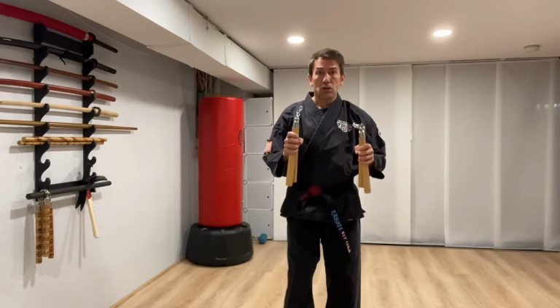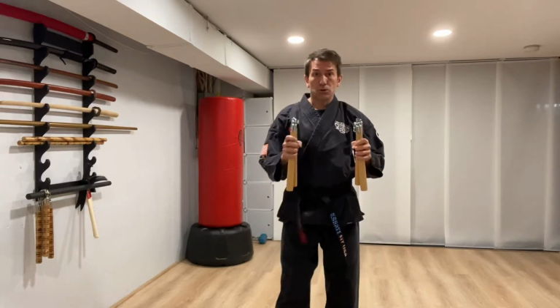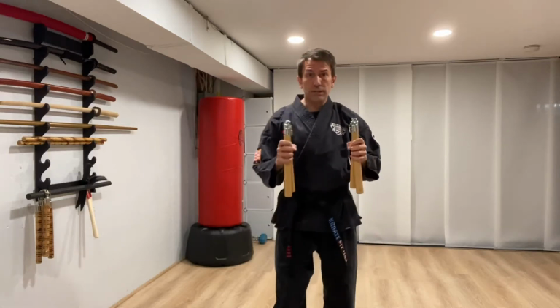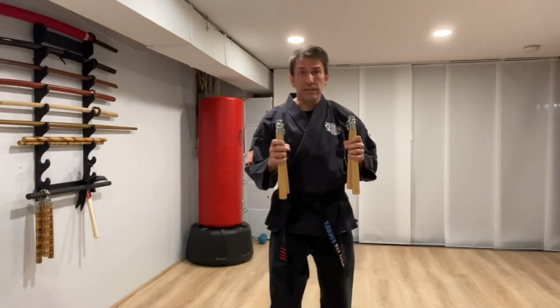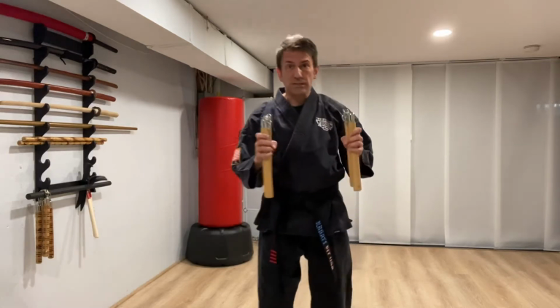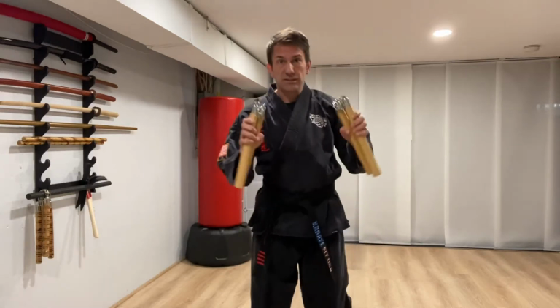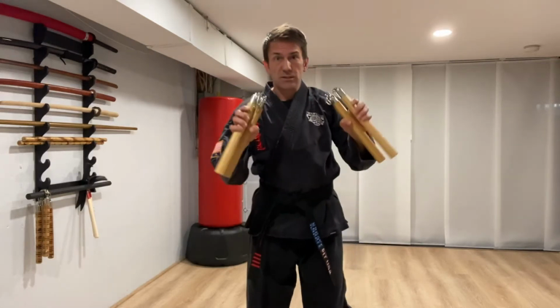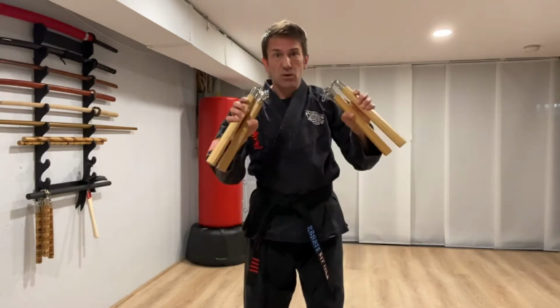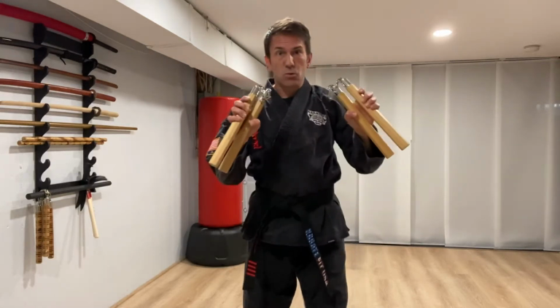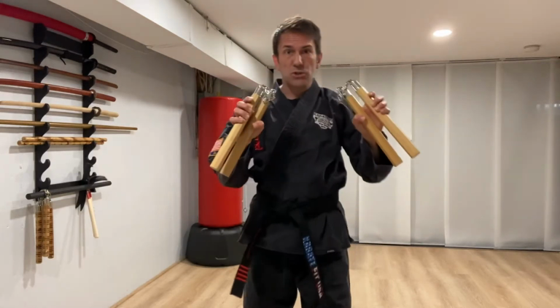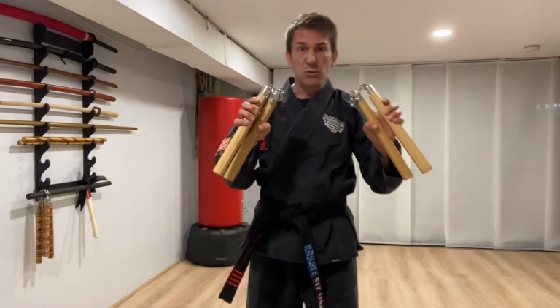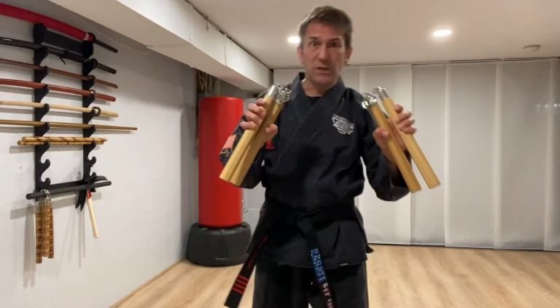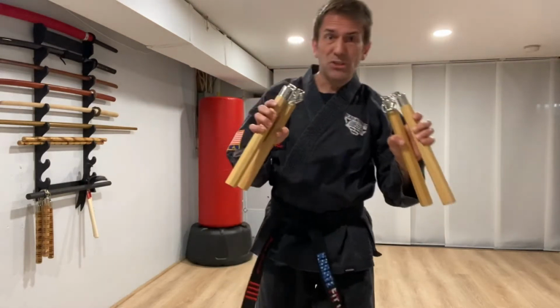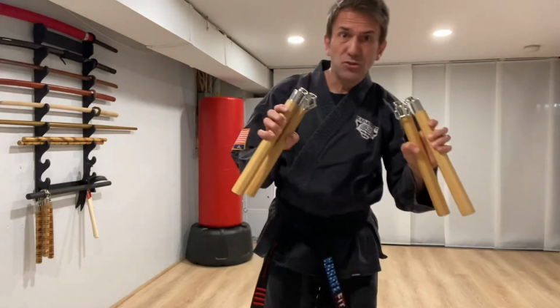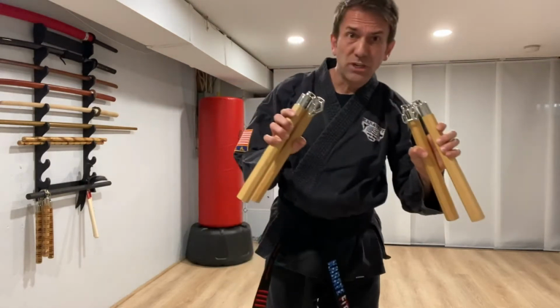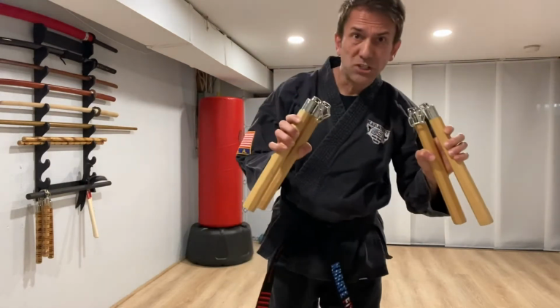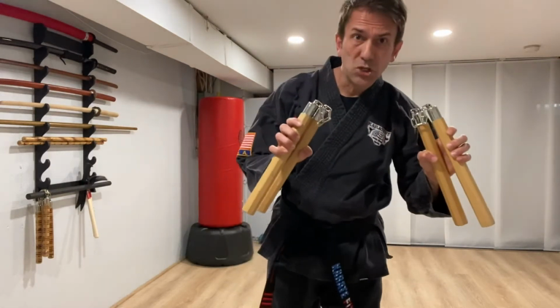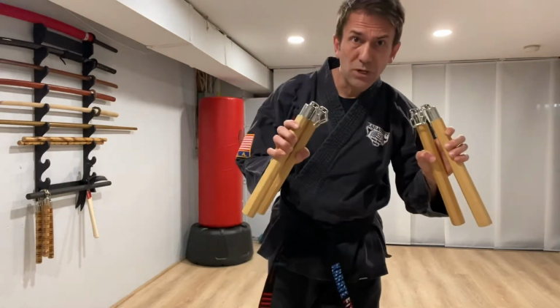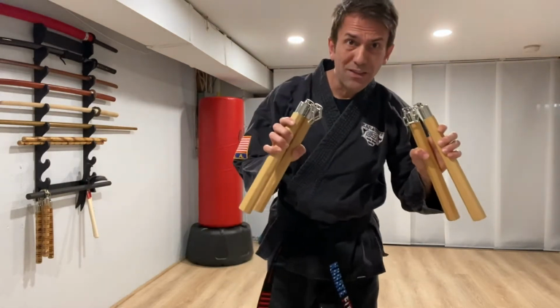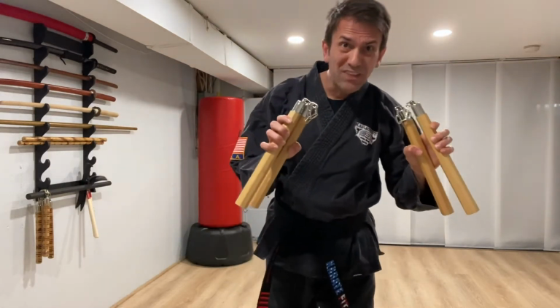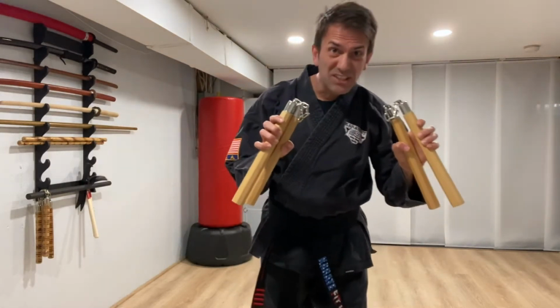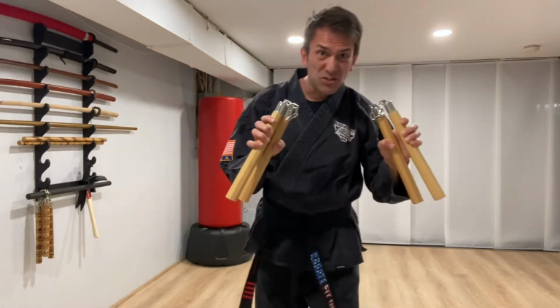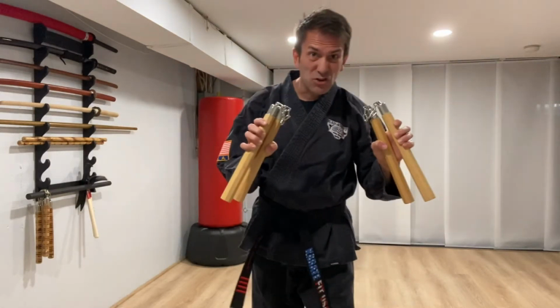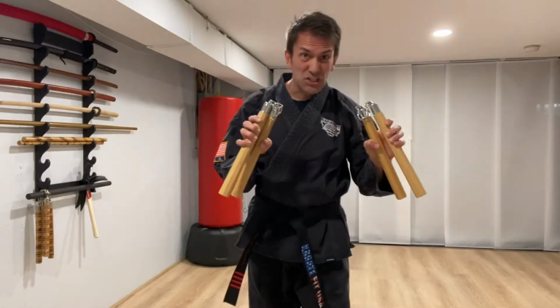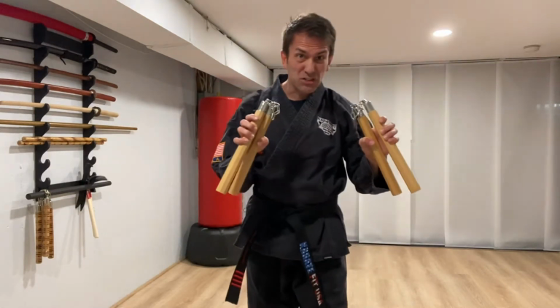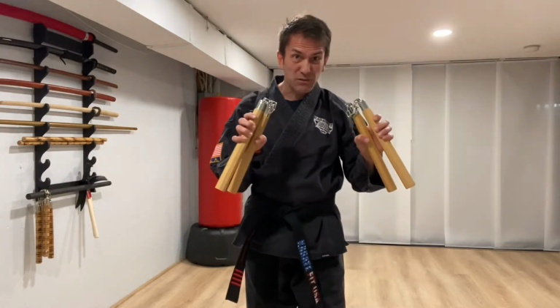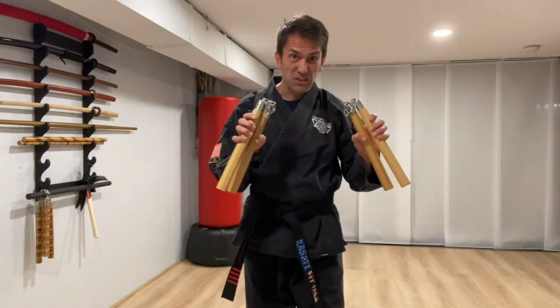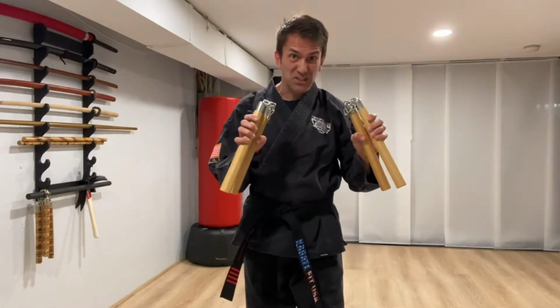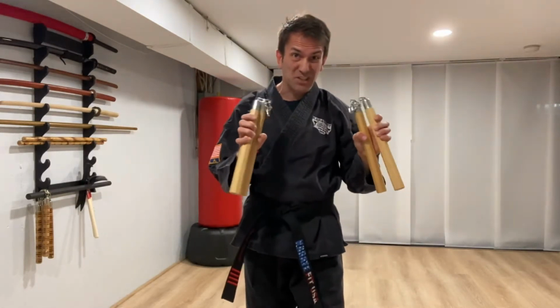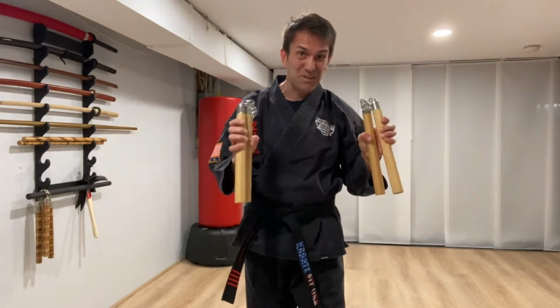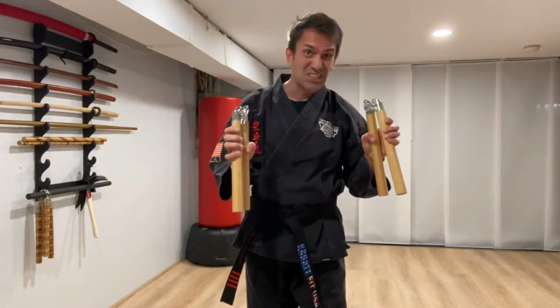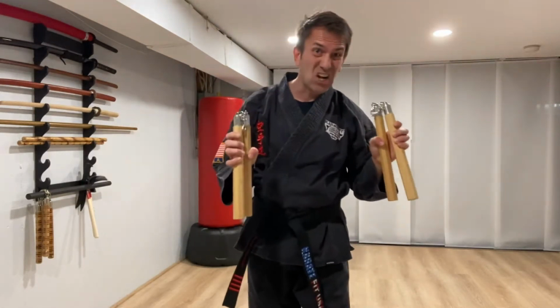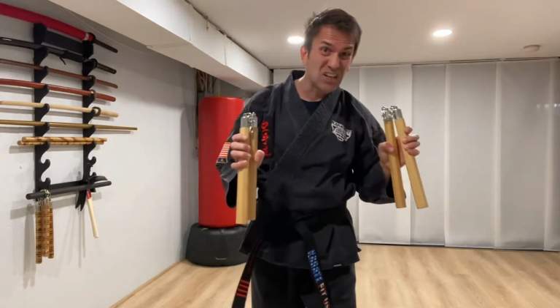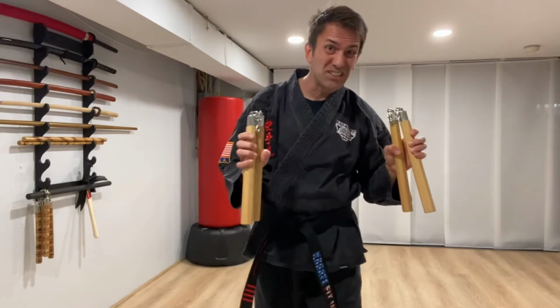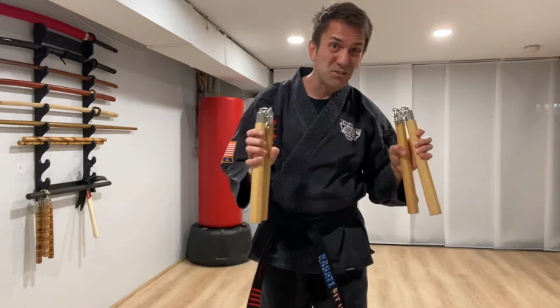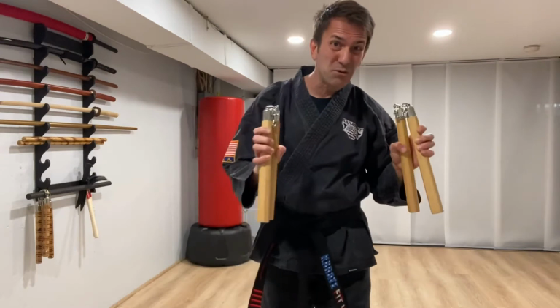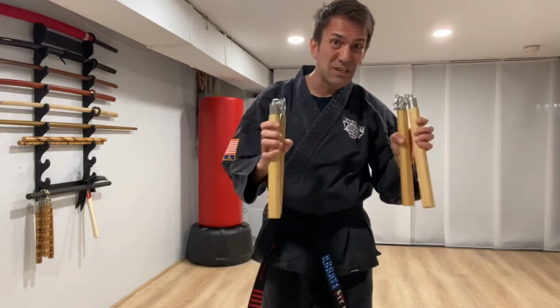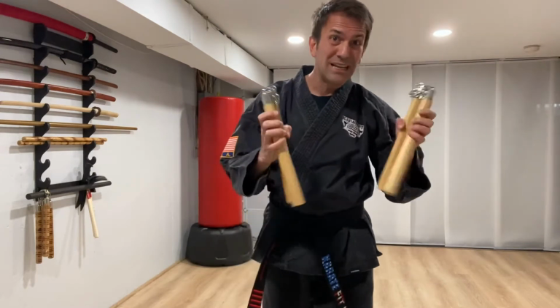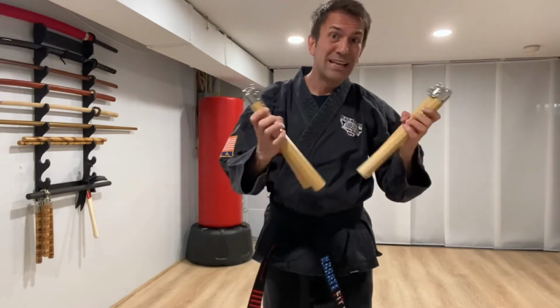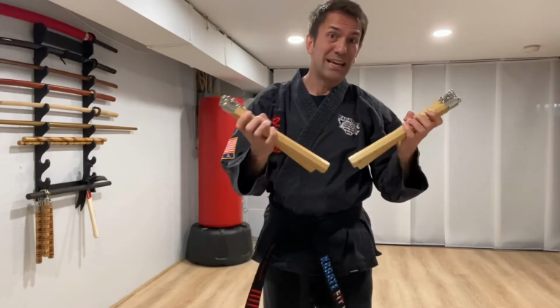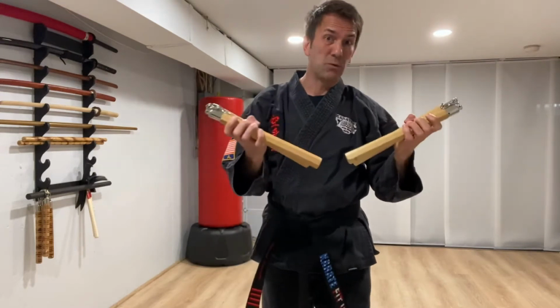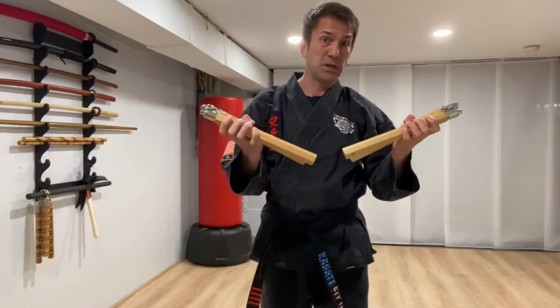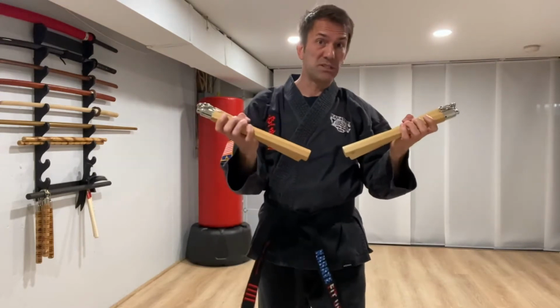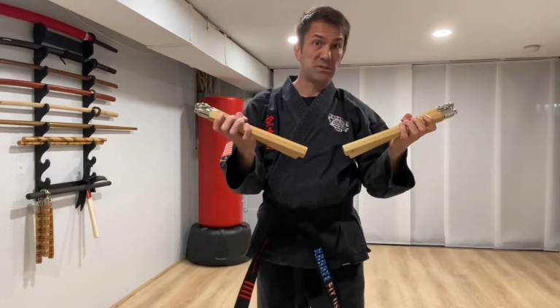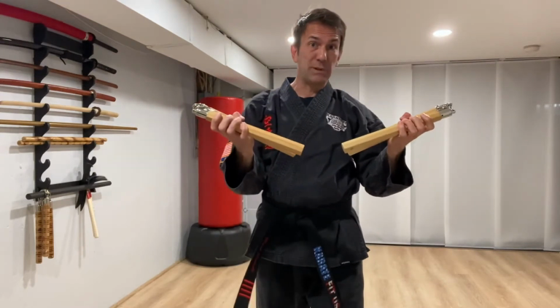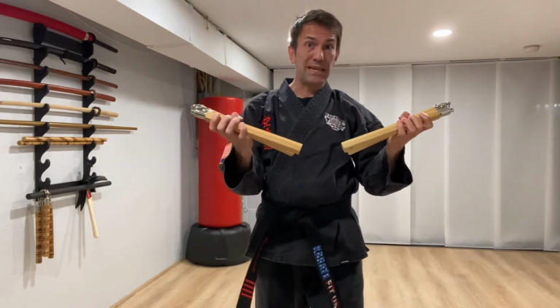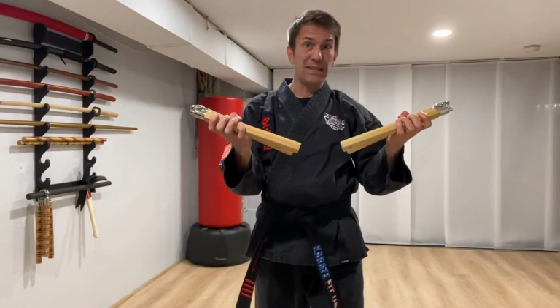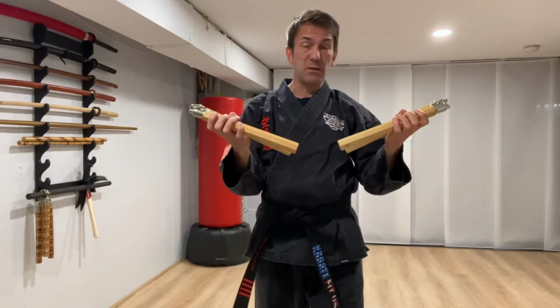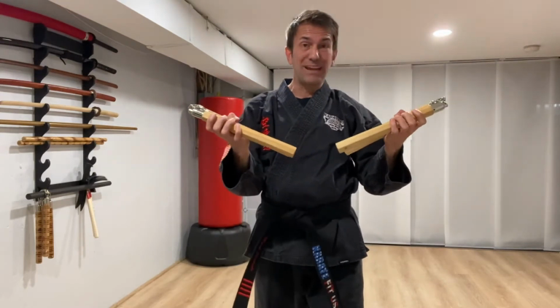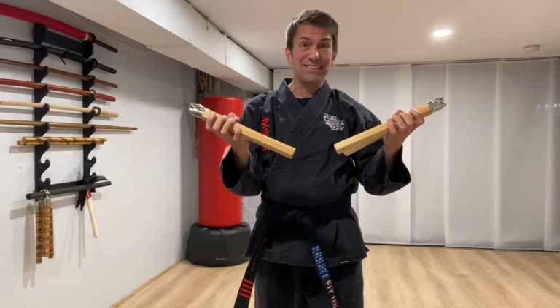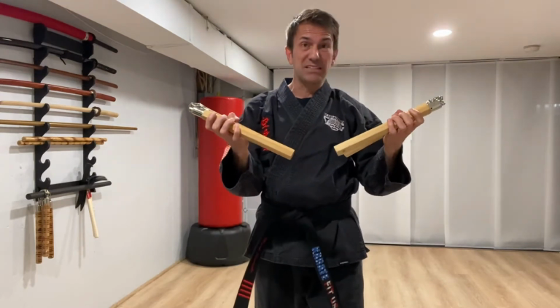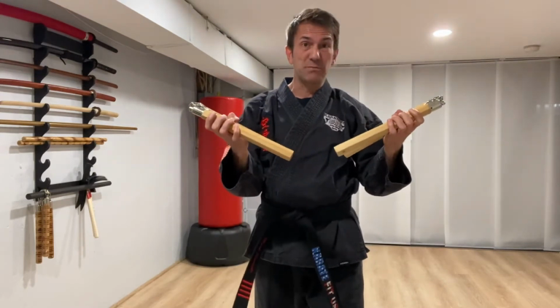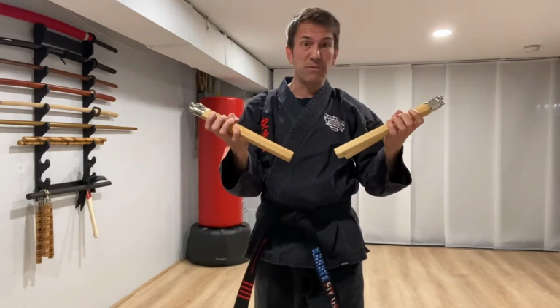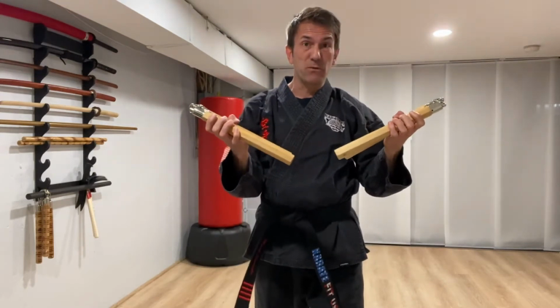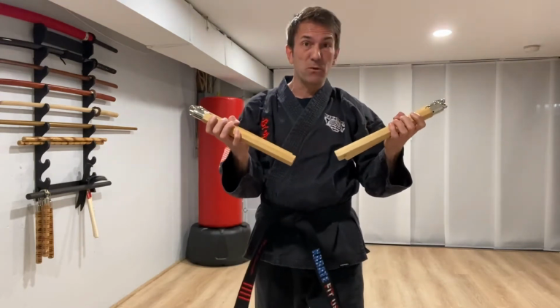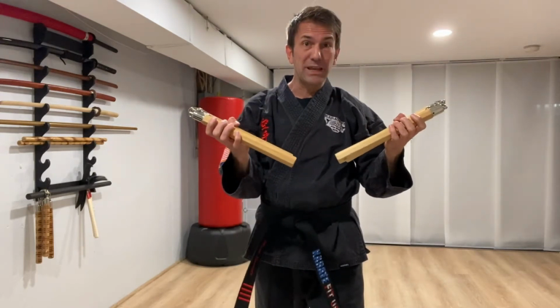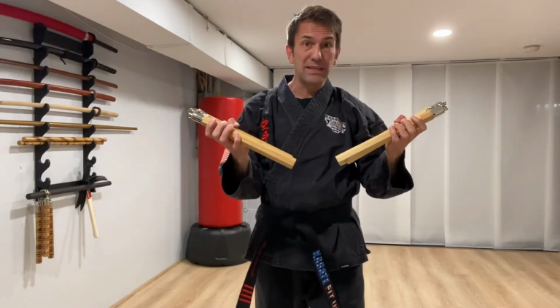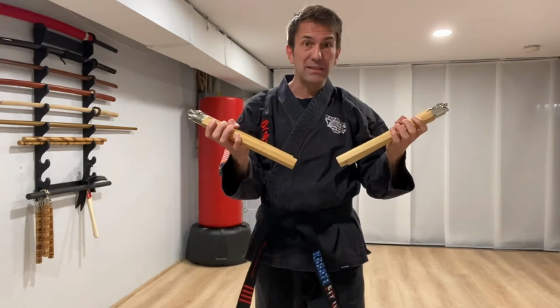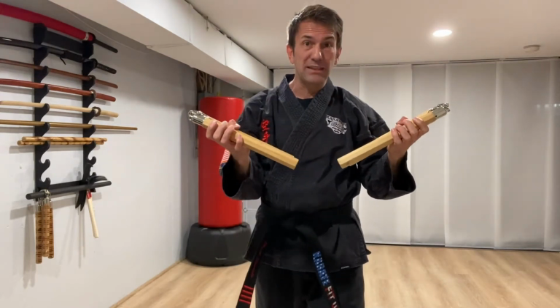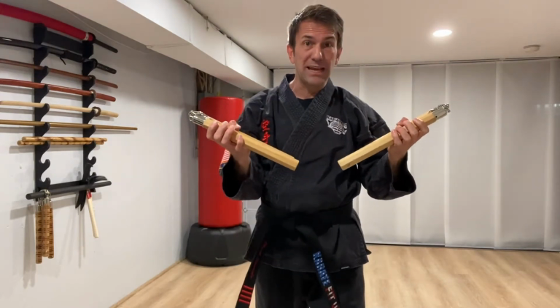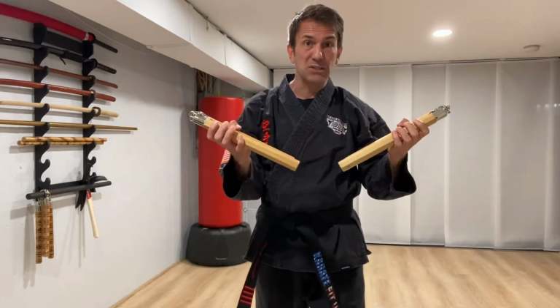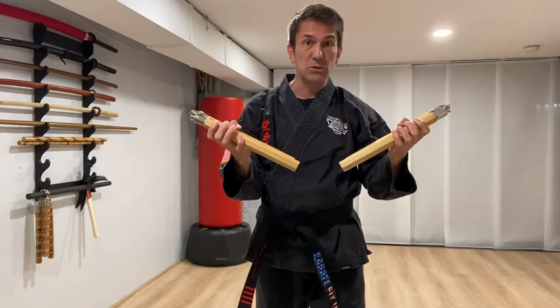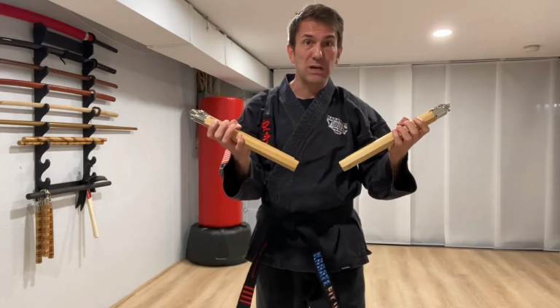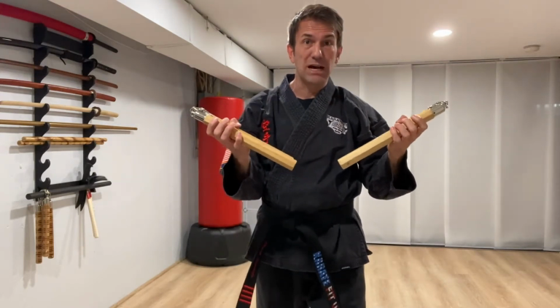Greetings! We're doing Nunchuk Shodan, the instructional version, so I'm going to talk us through it, and I want to explain the basics before we get into the actual kata.